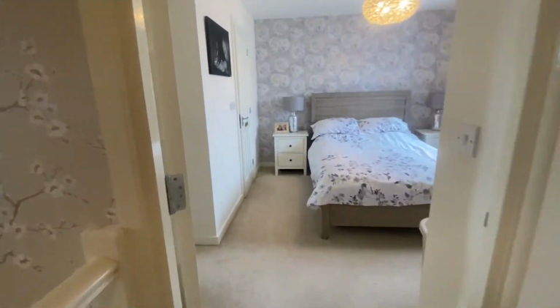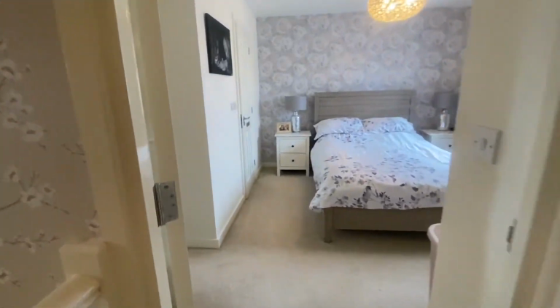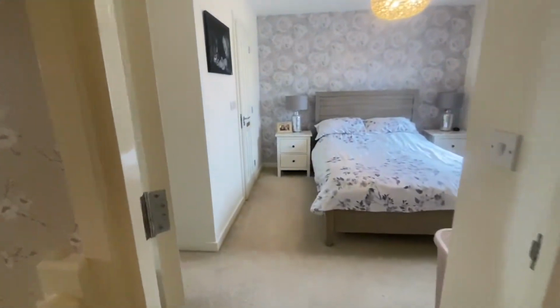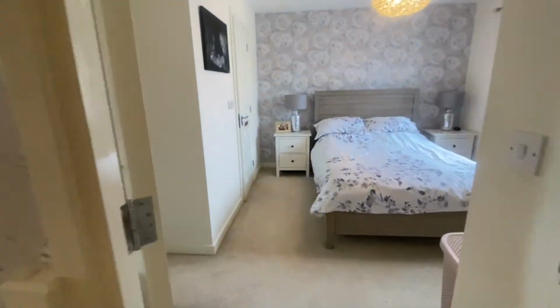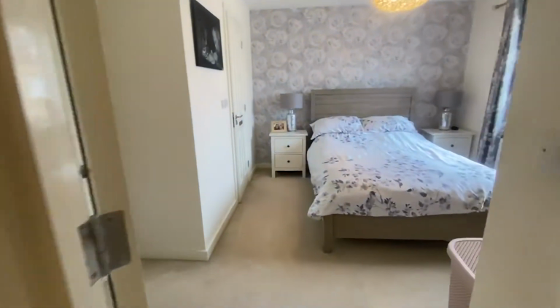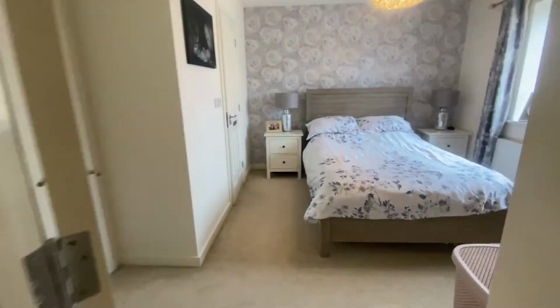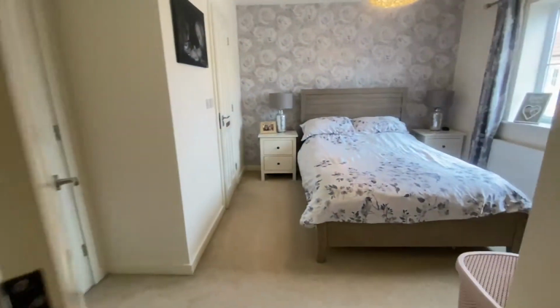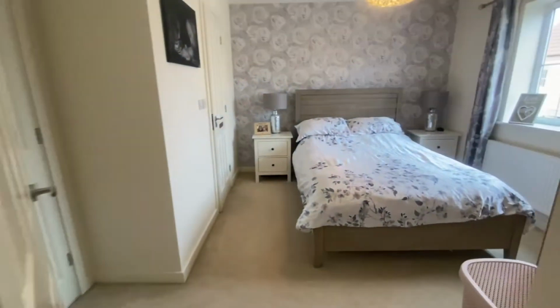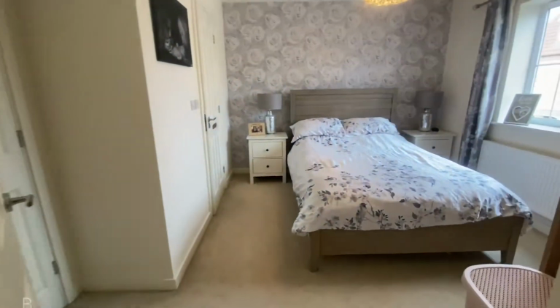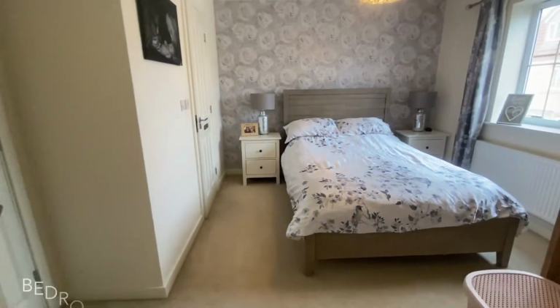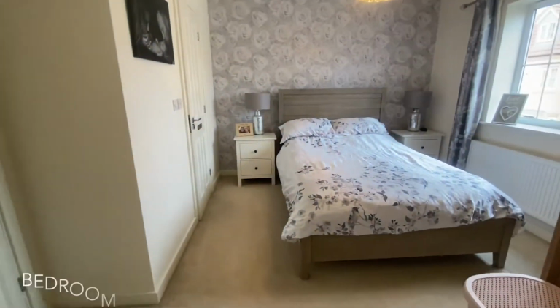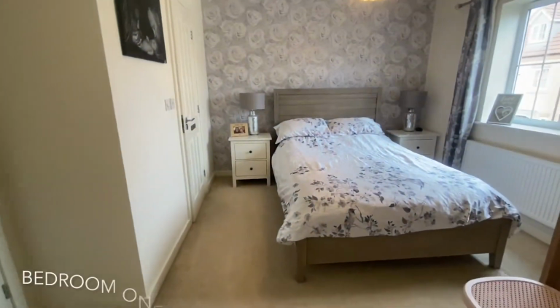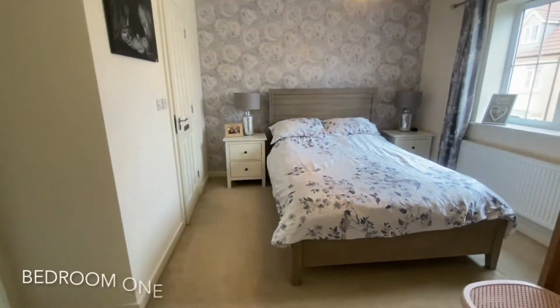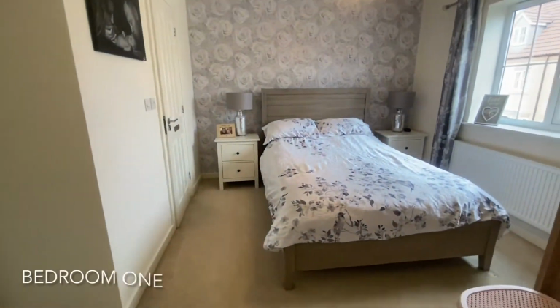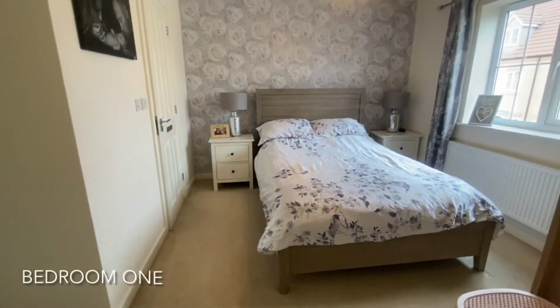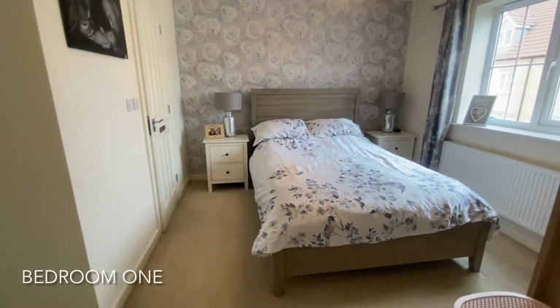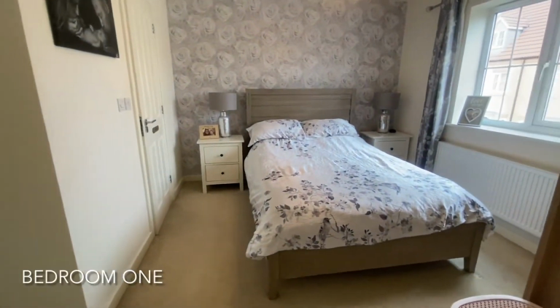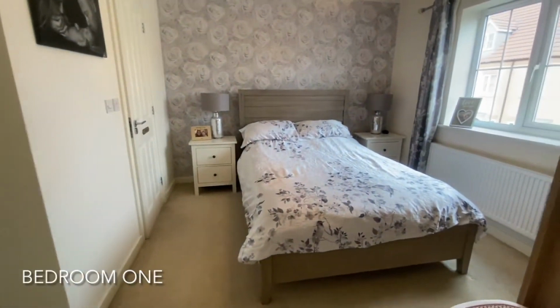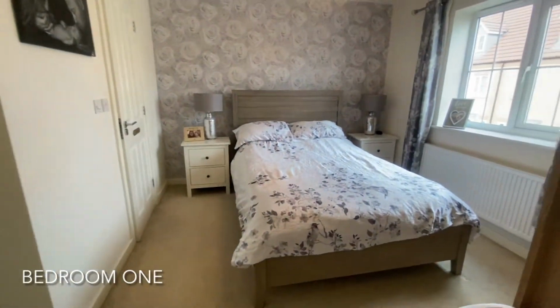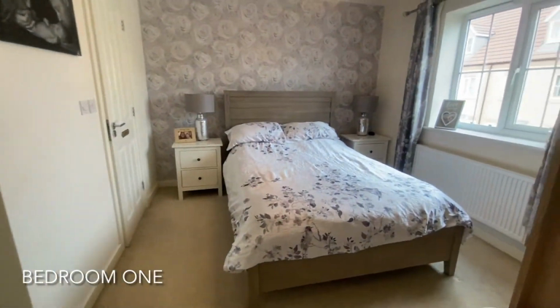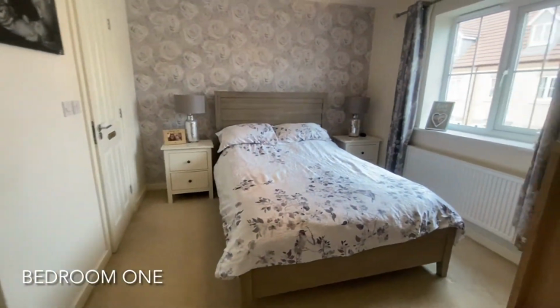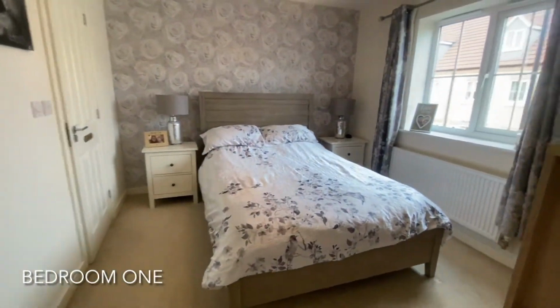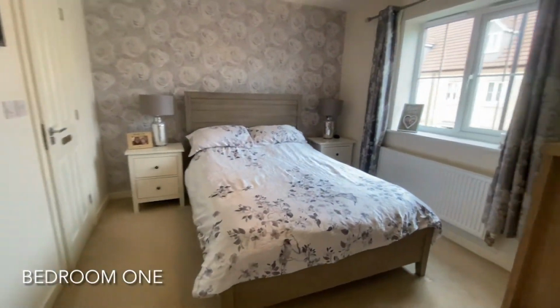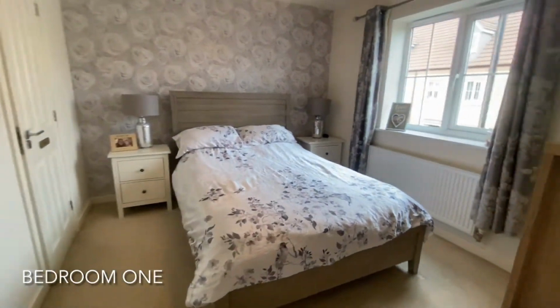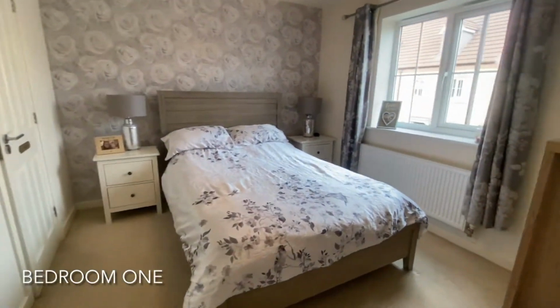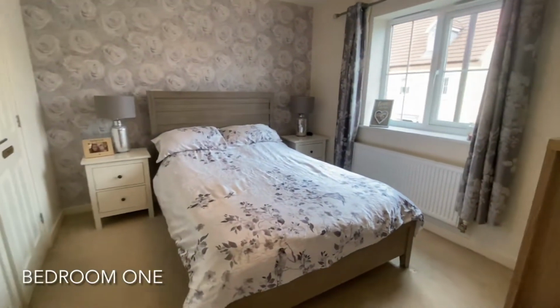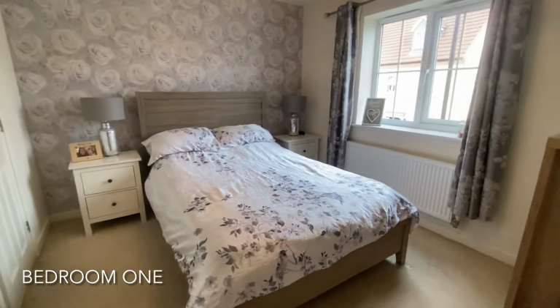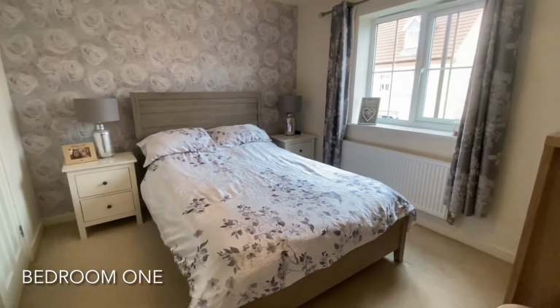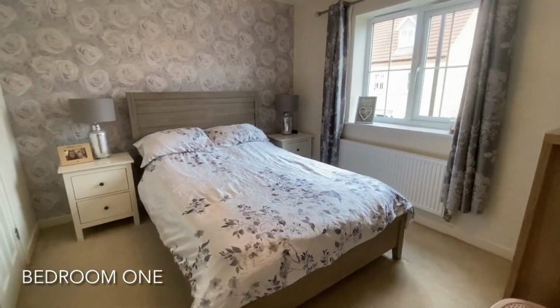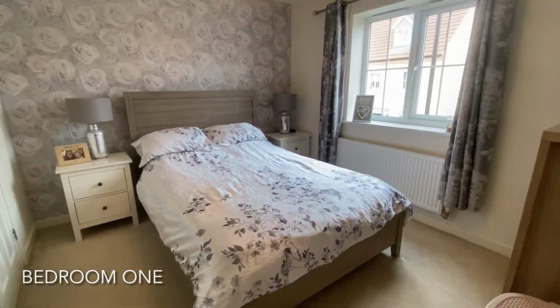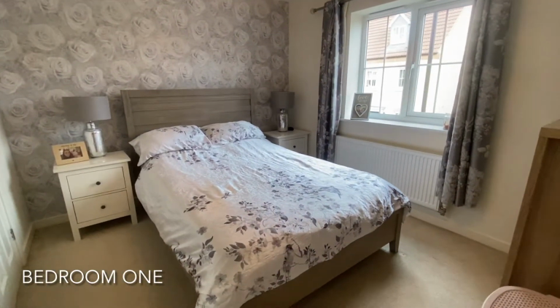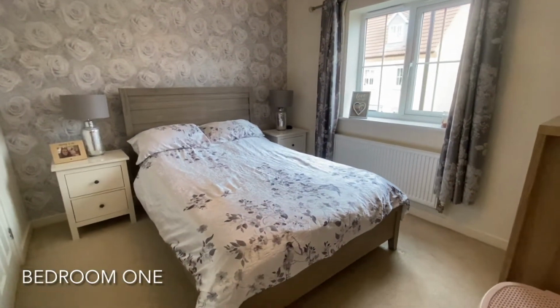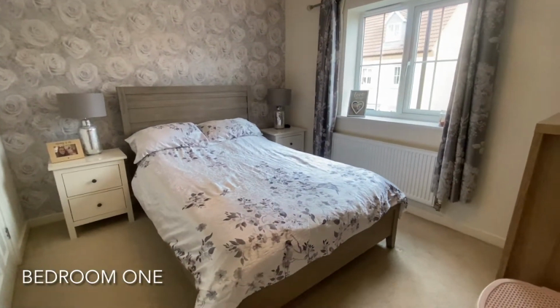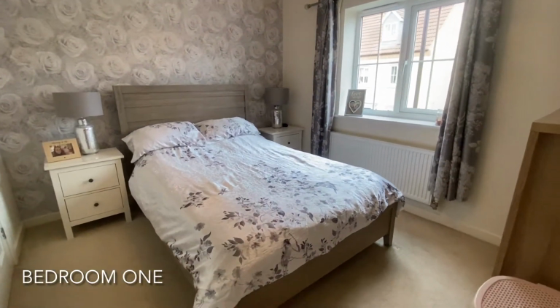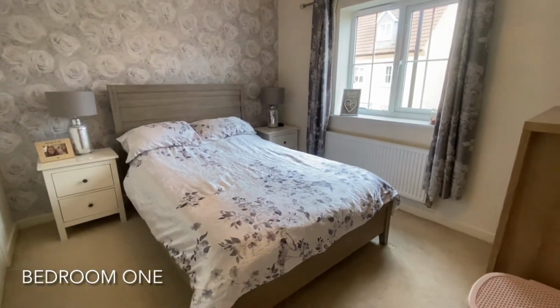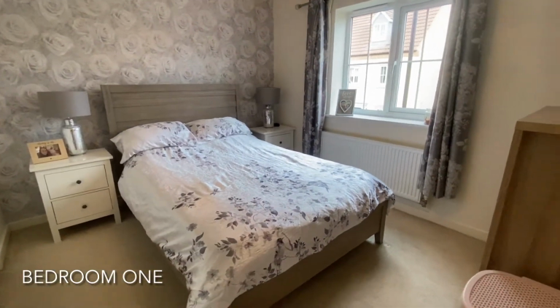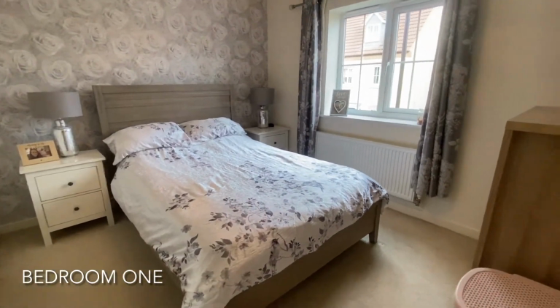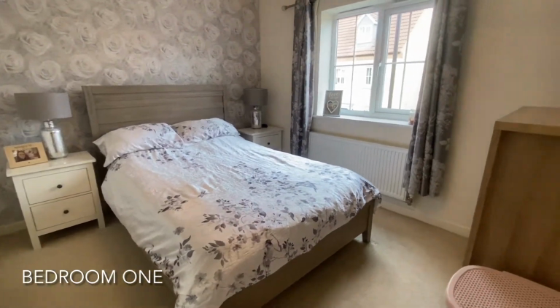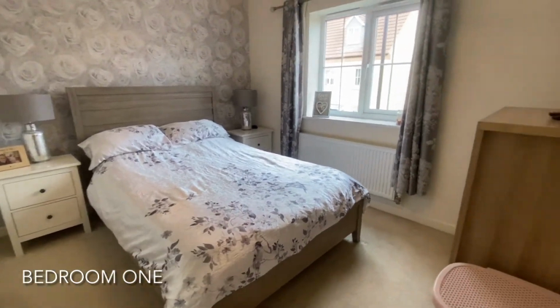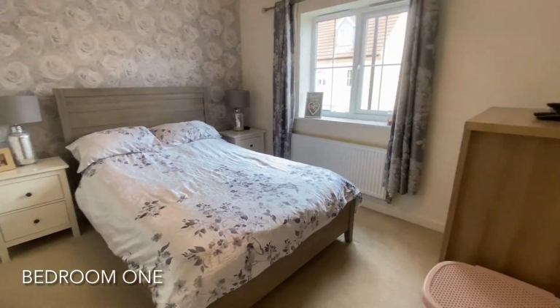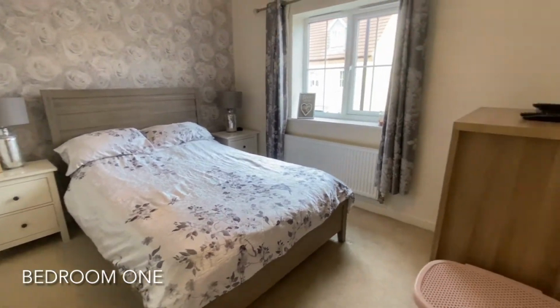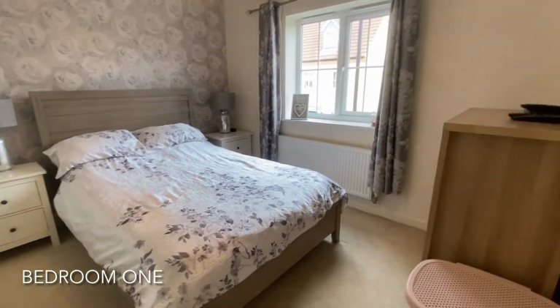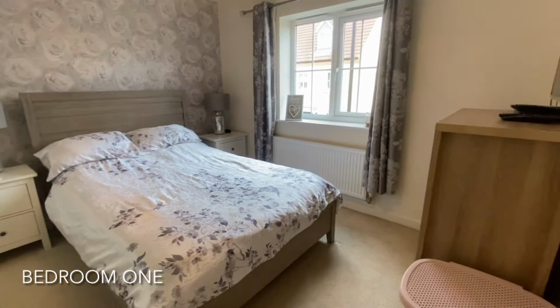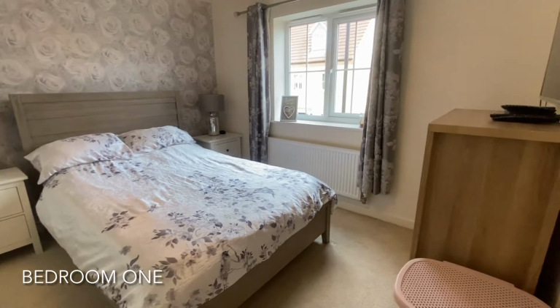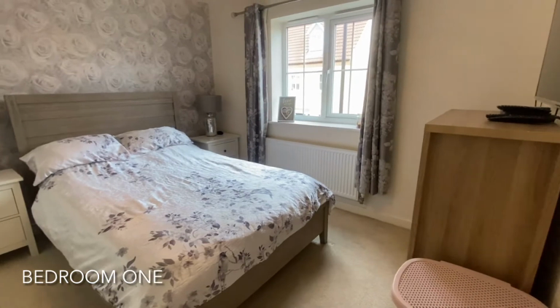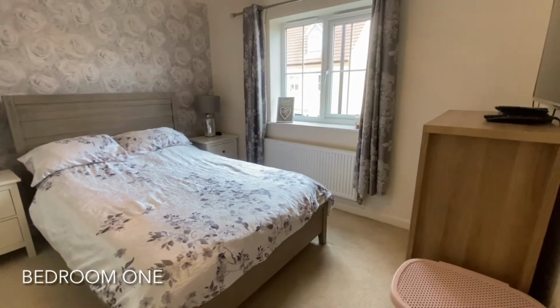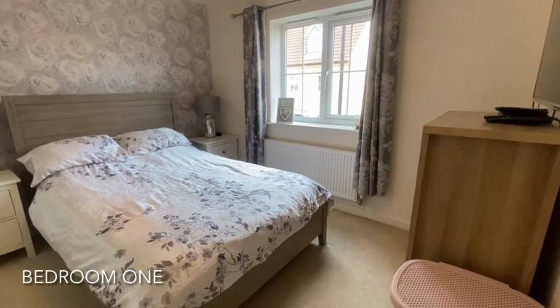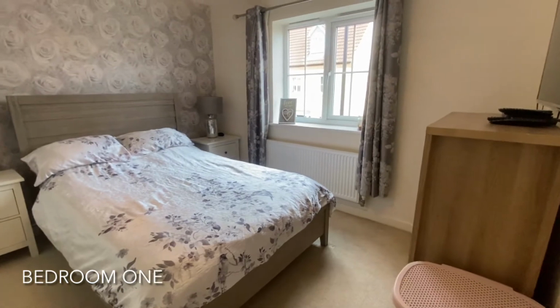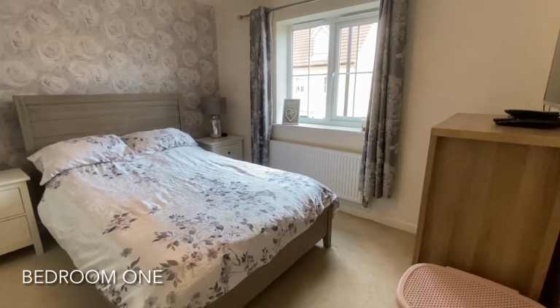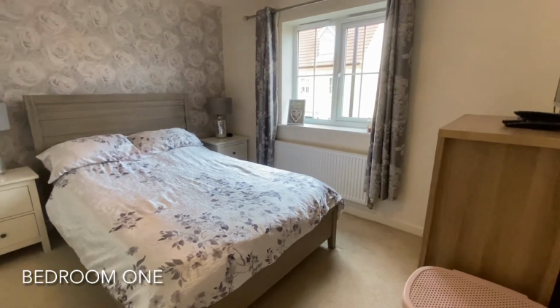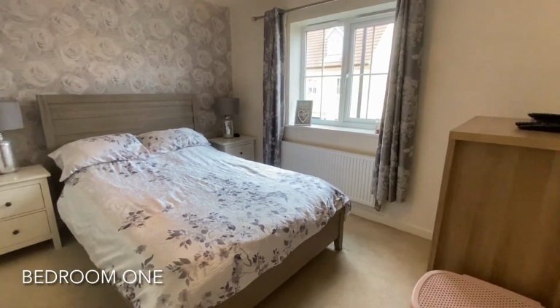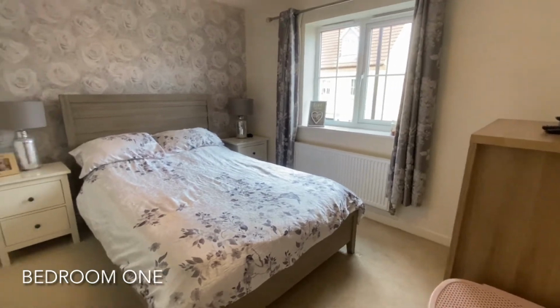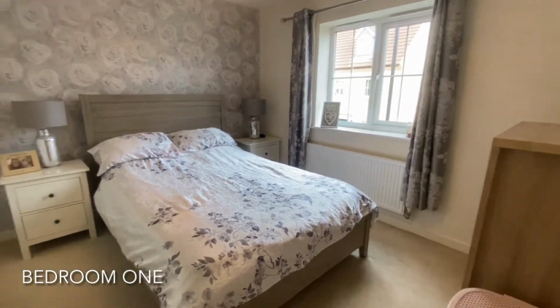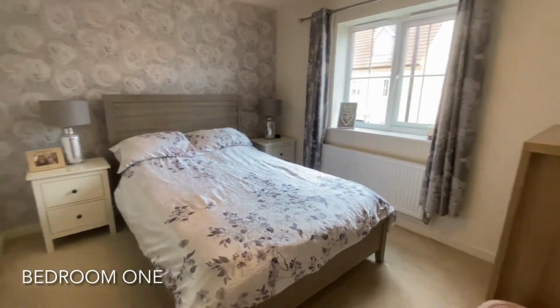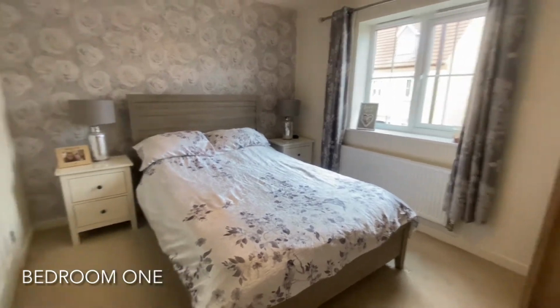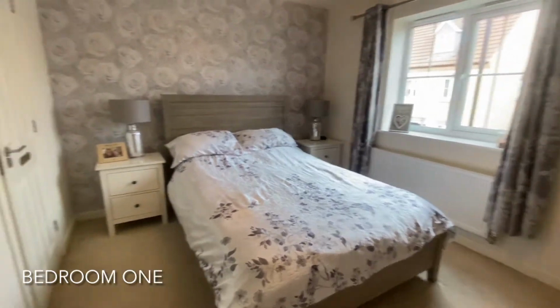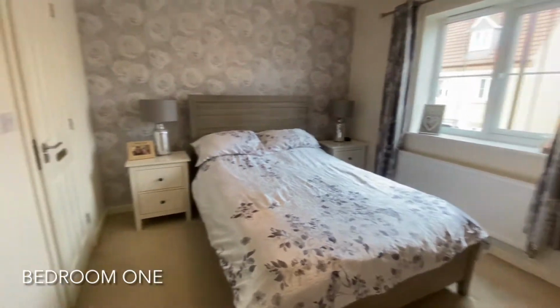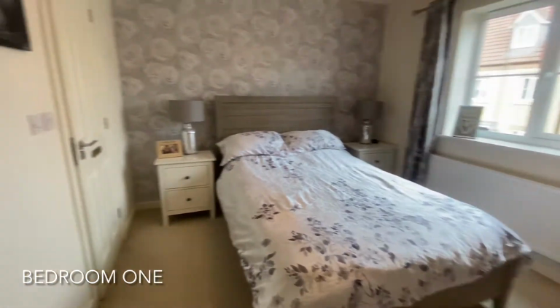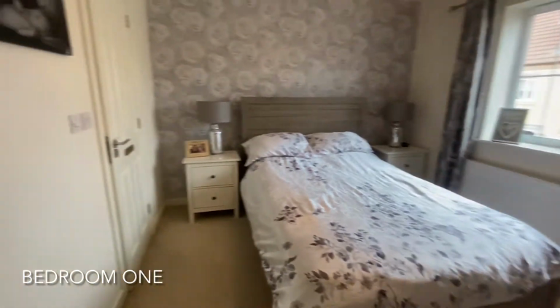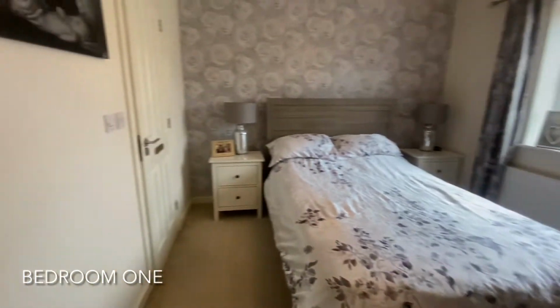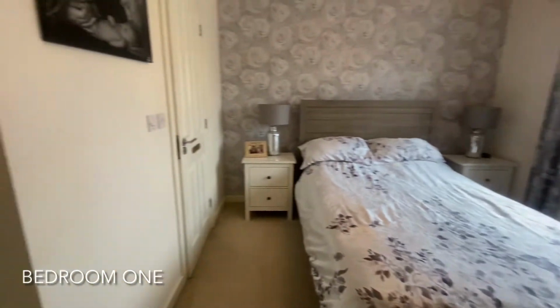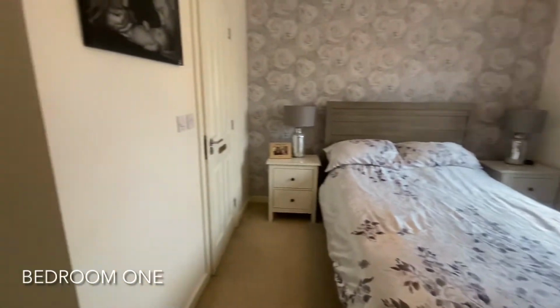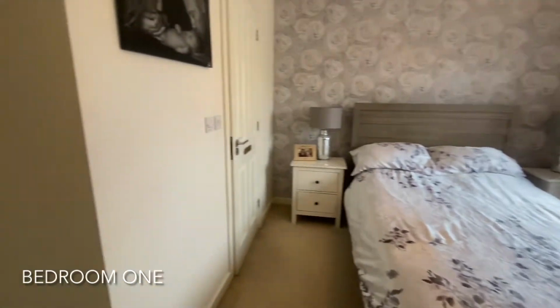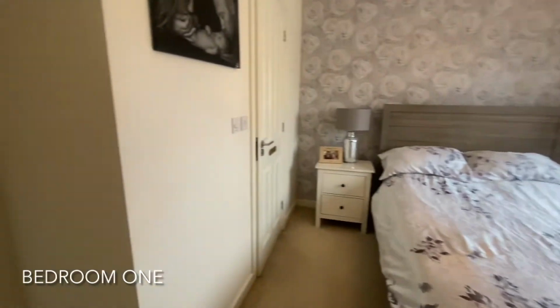The property layout is complete with the main bedroom, which benefits from fitted wardrobes and an ensuite shower room.